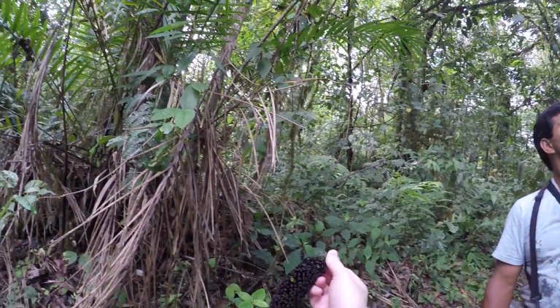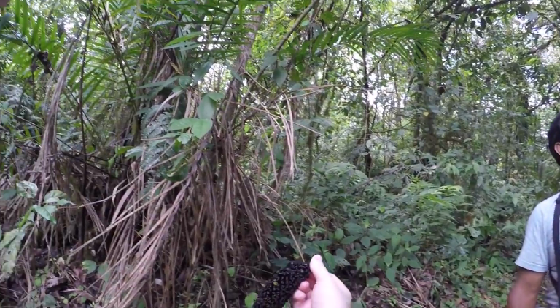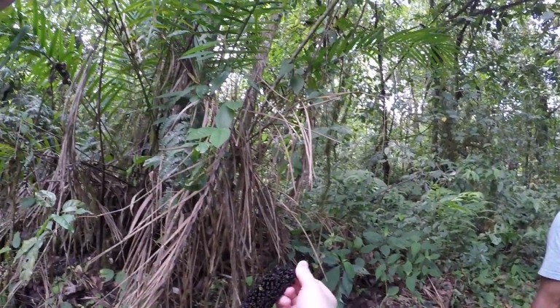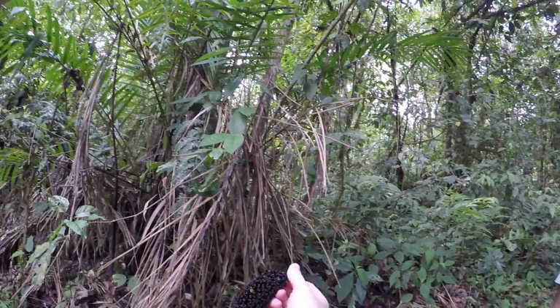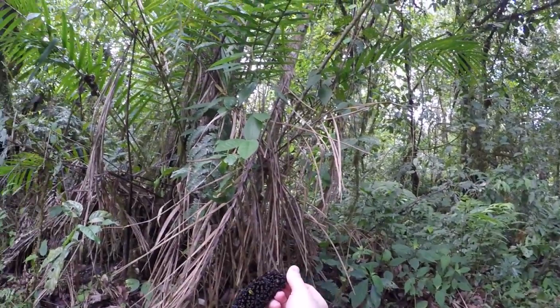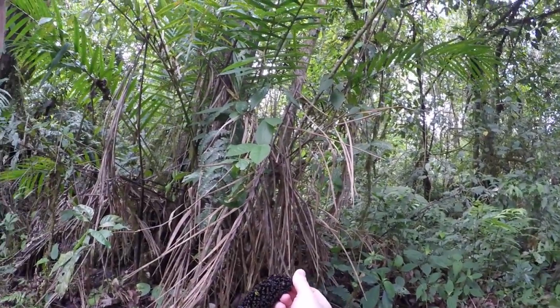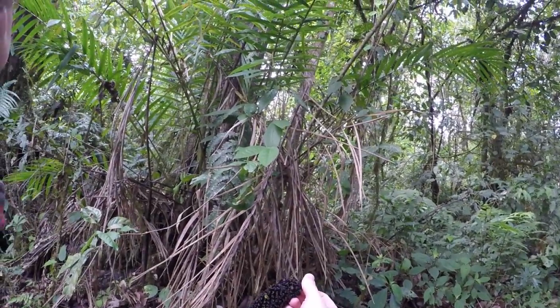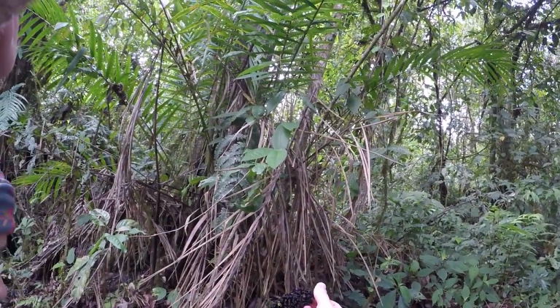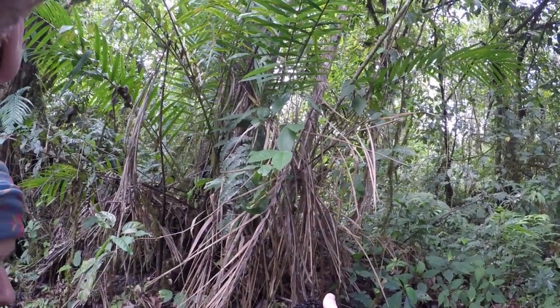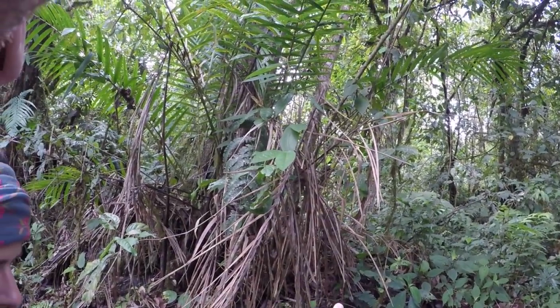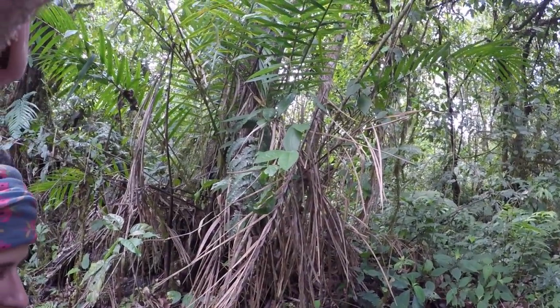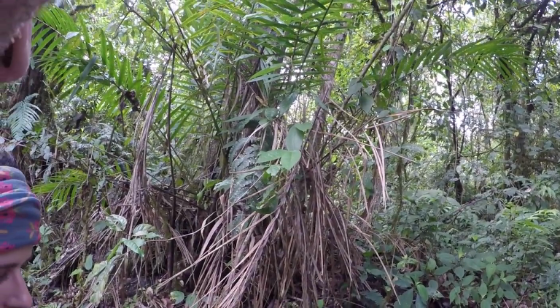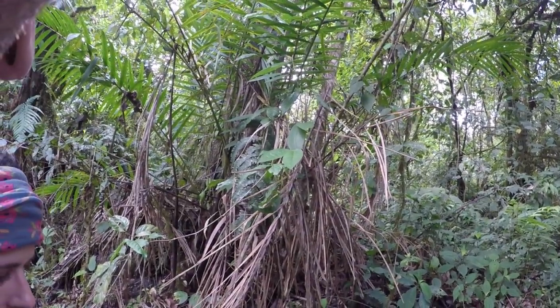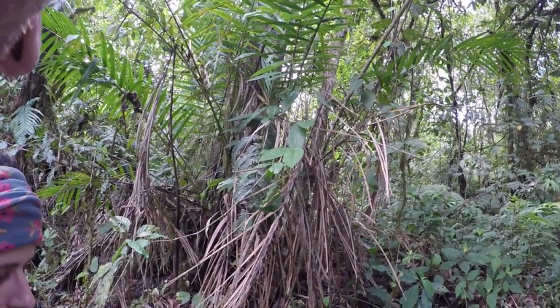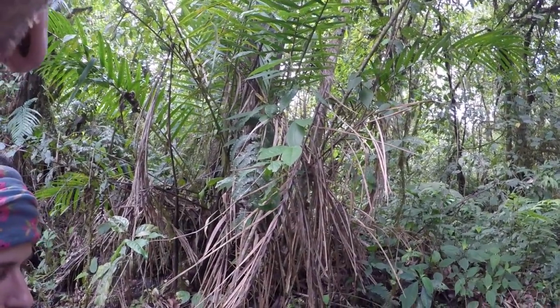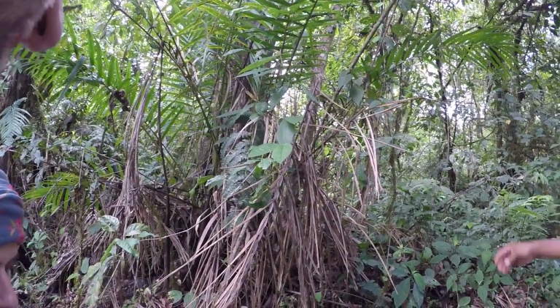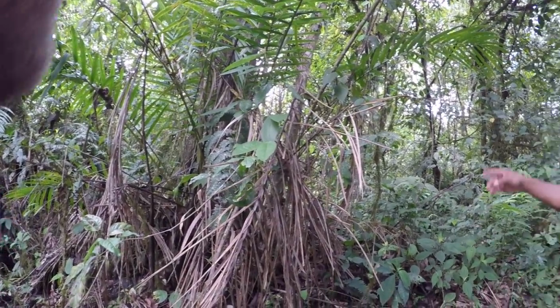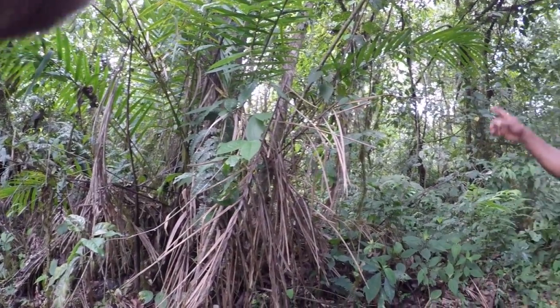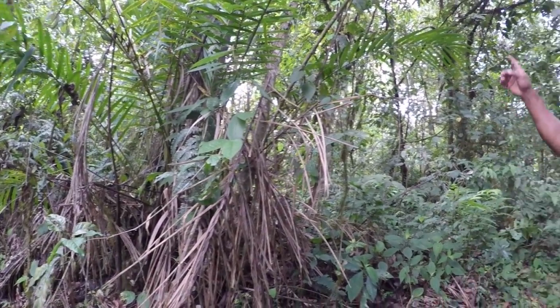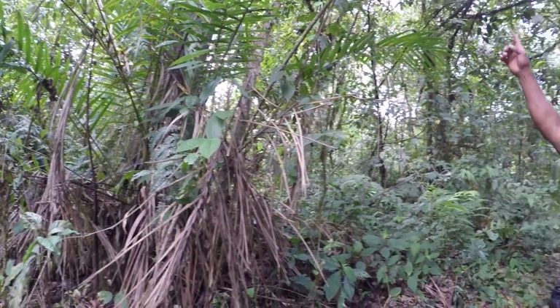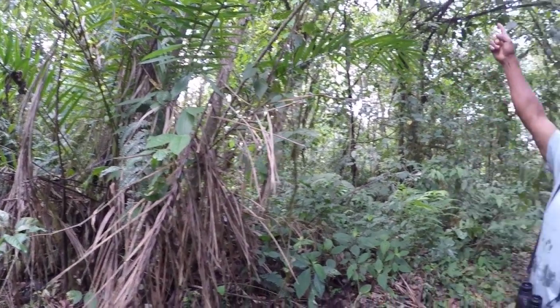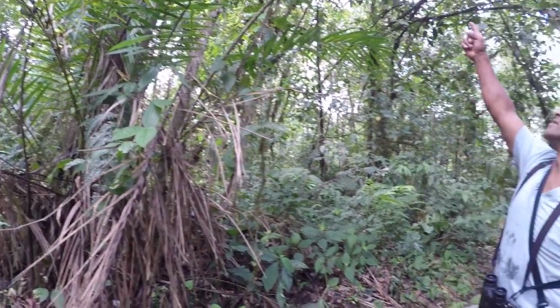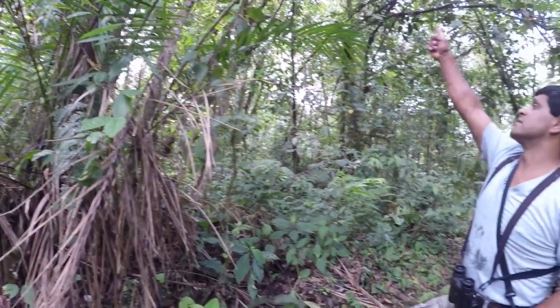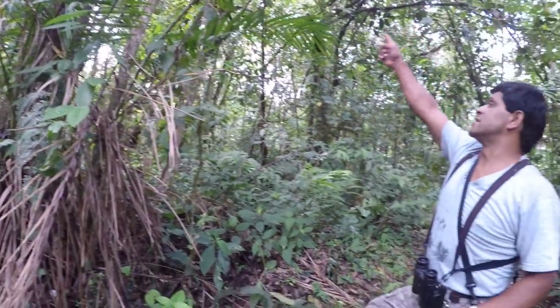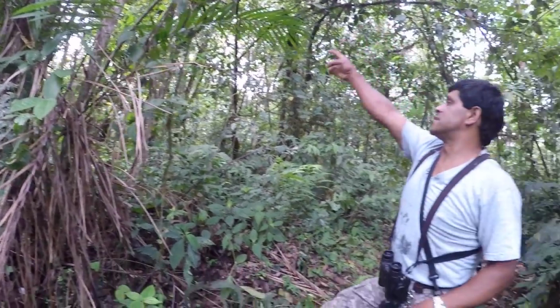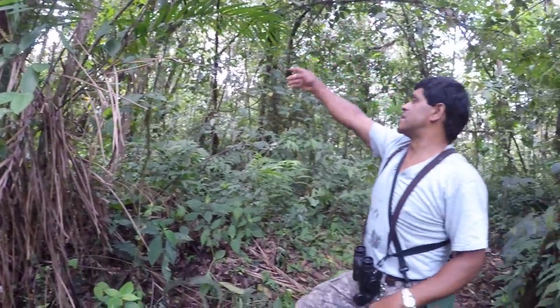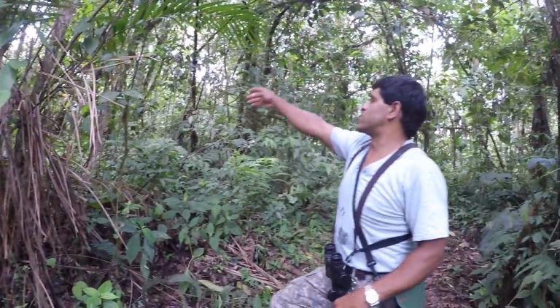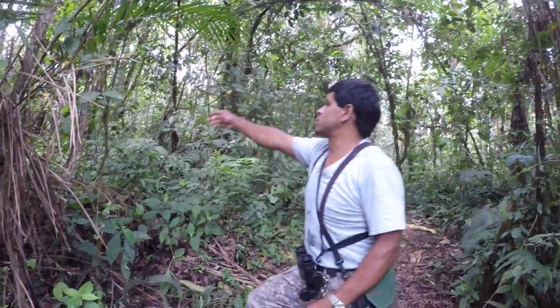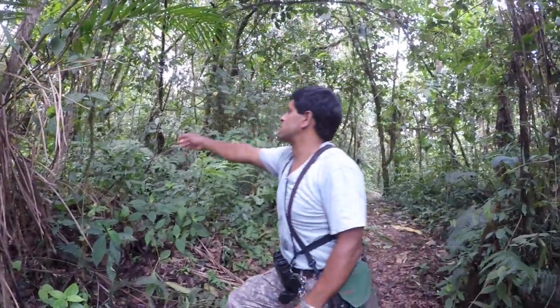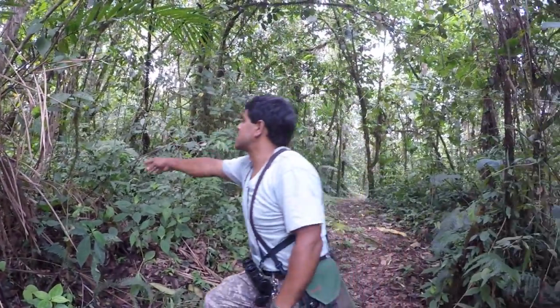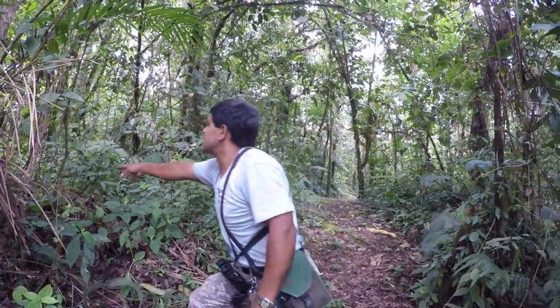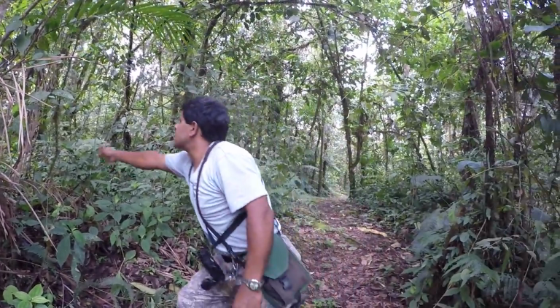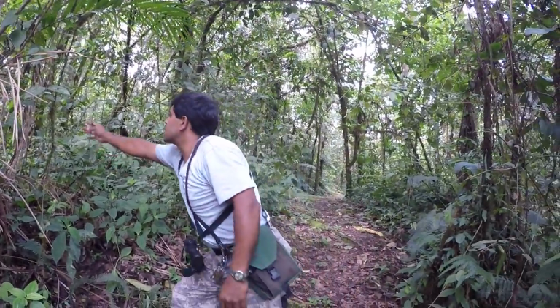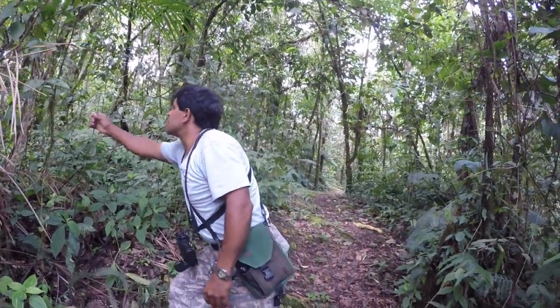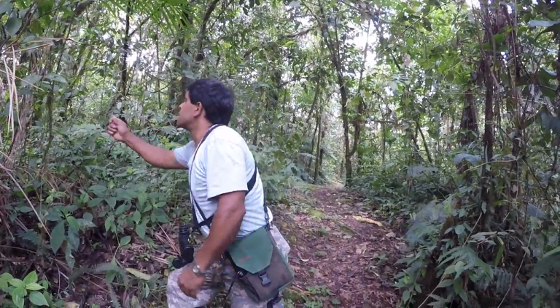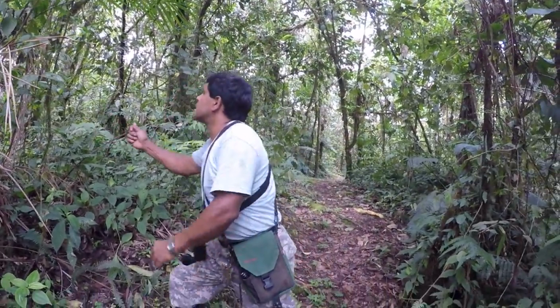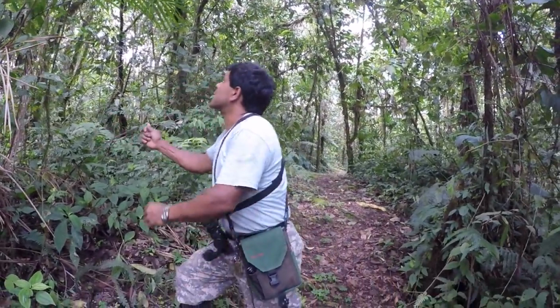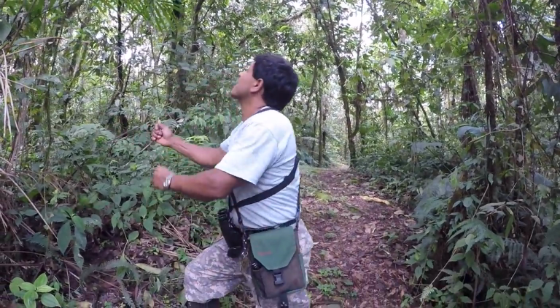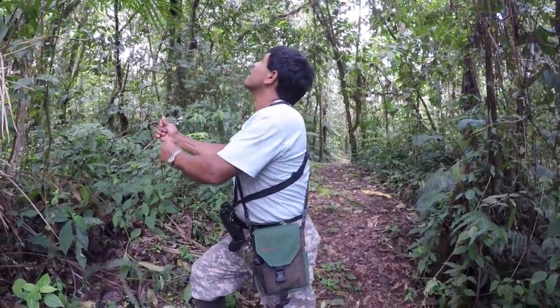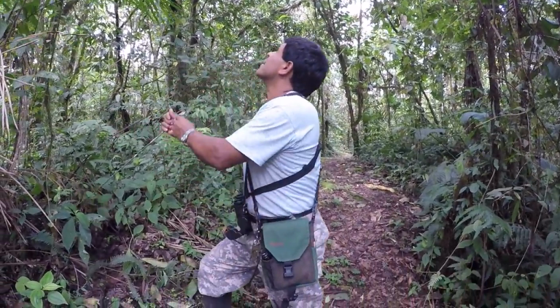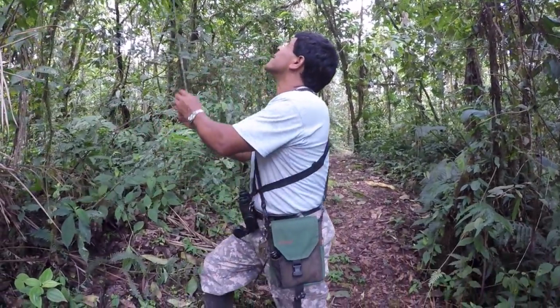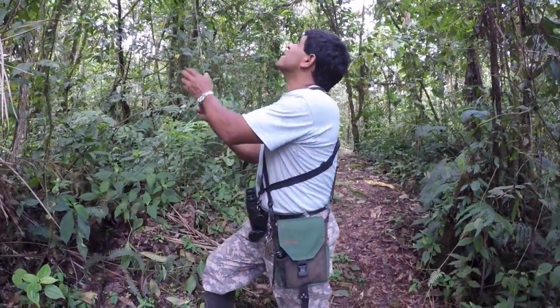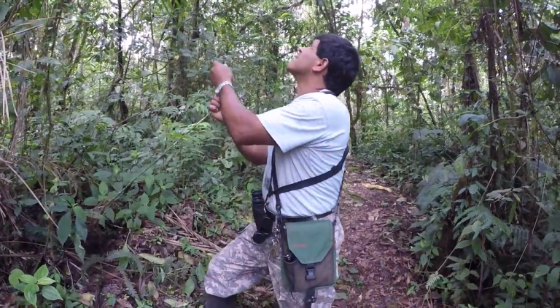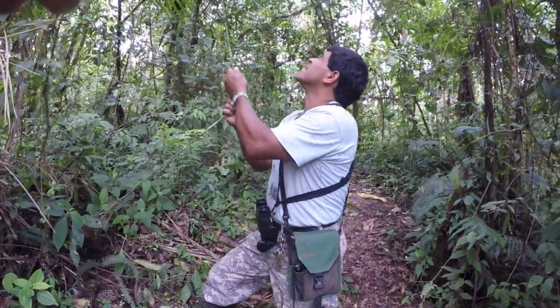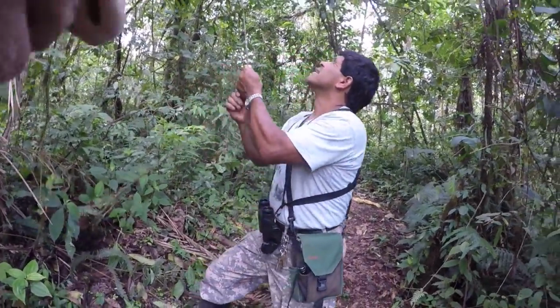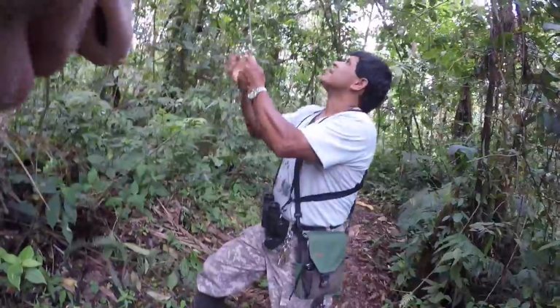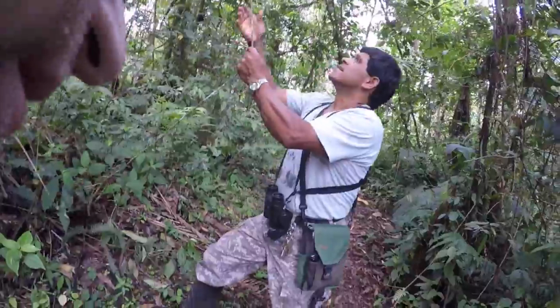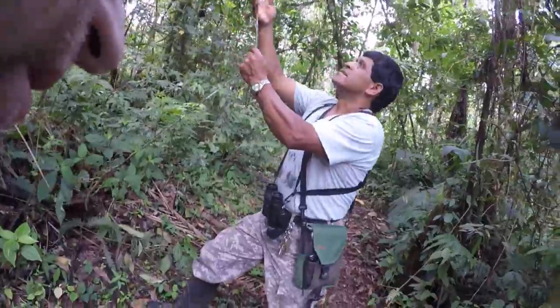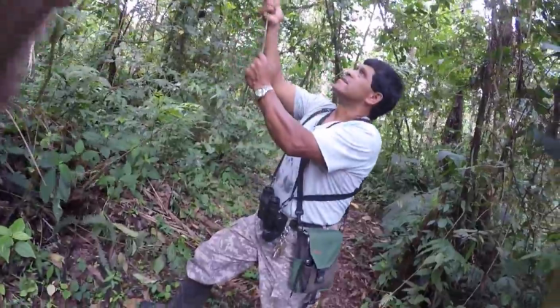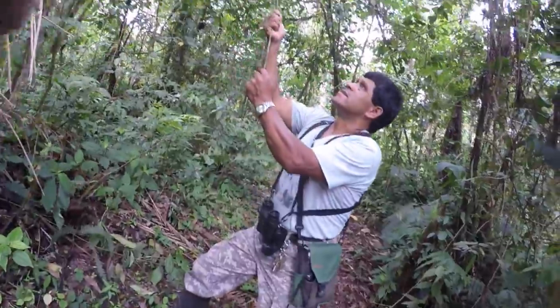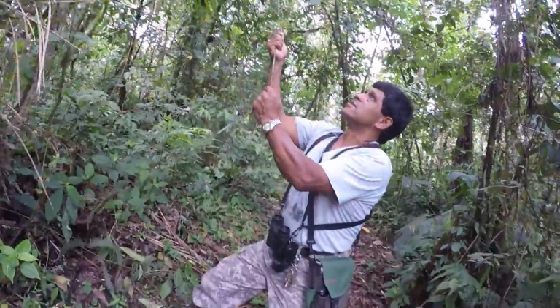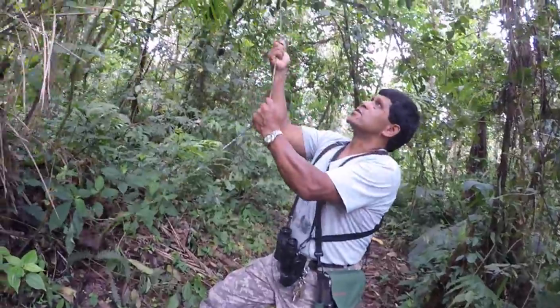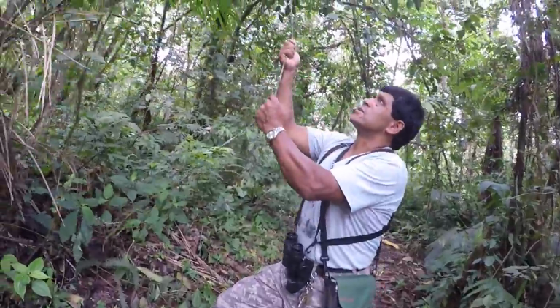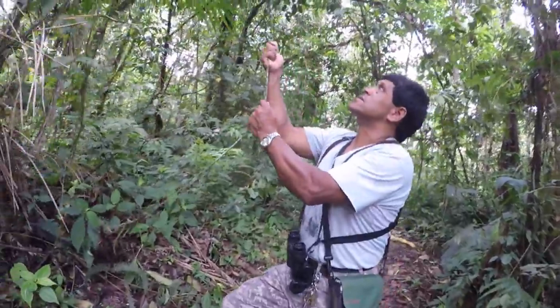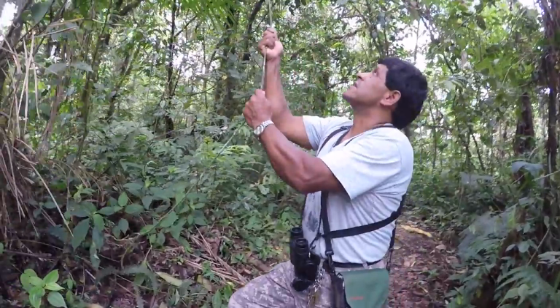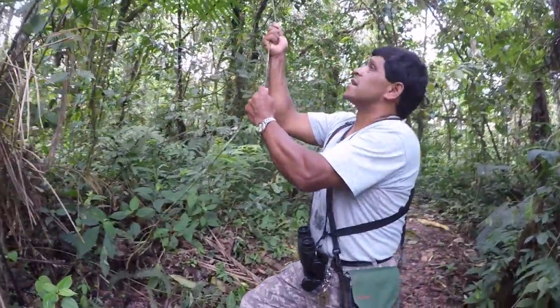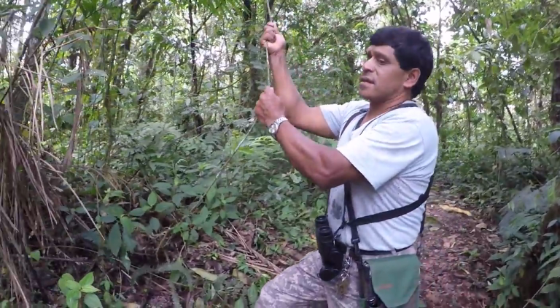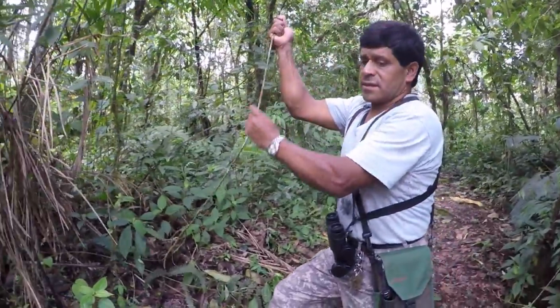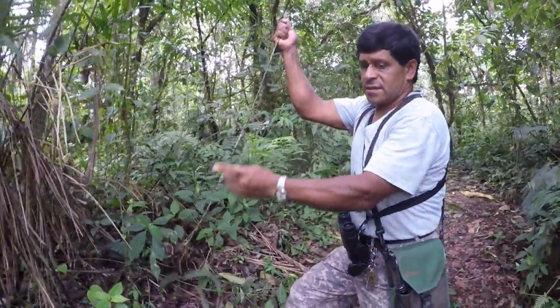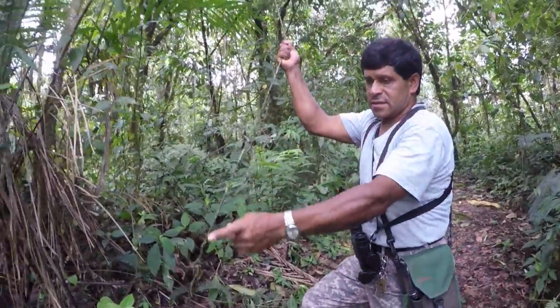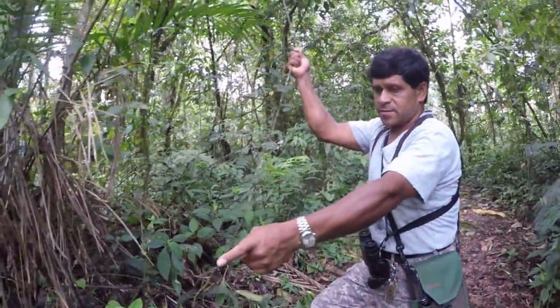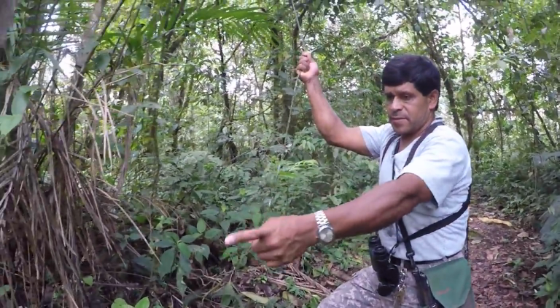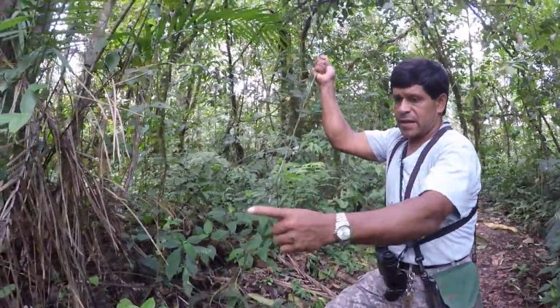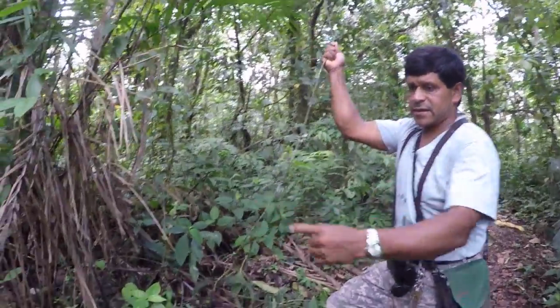The epiphyte. Here. That's a root. This is a root.